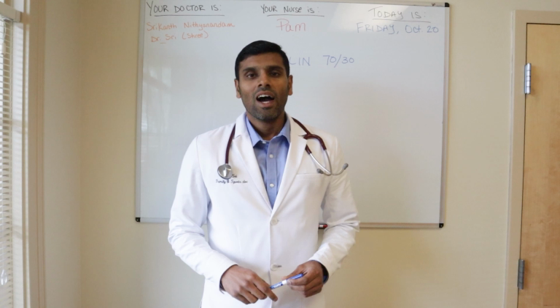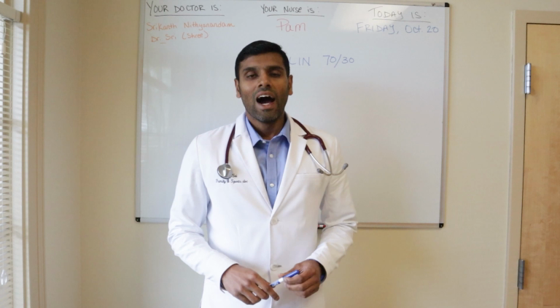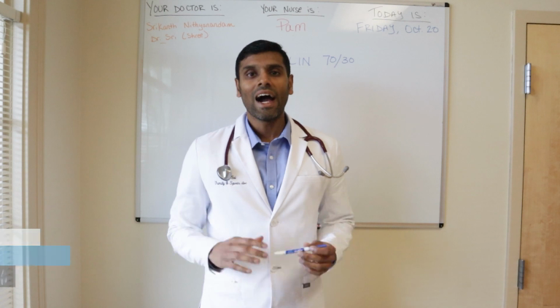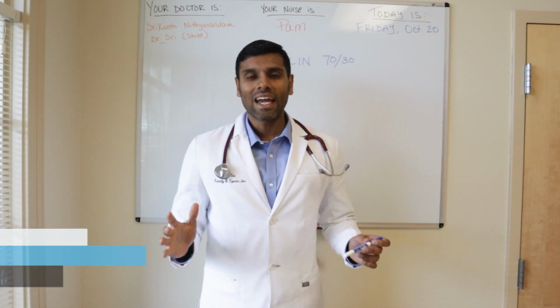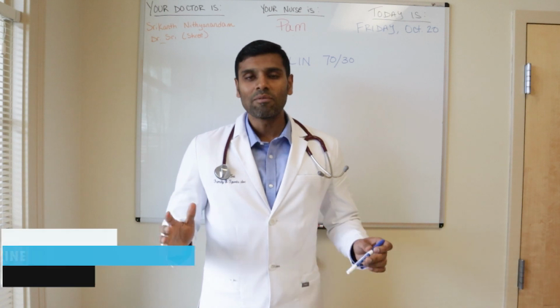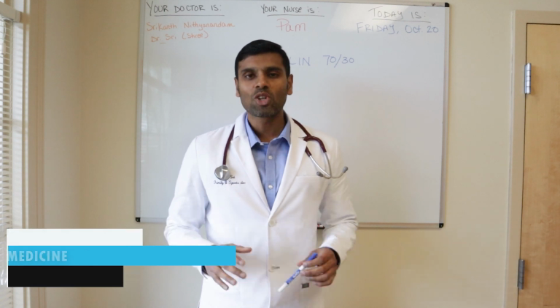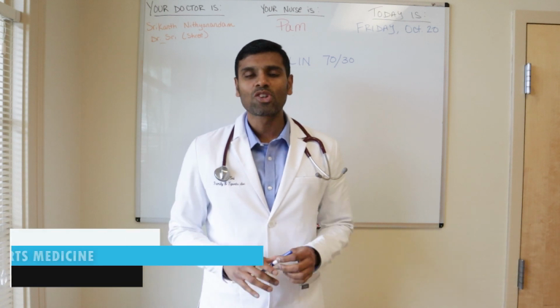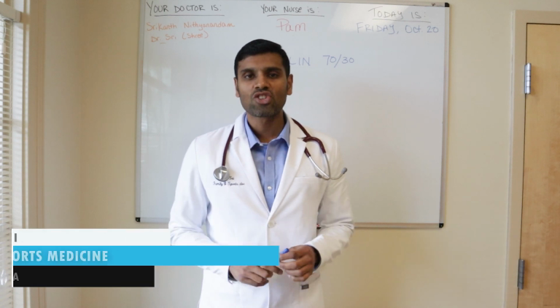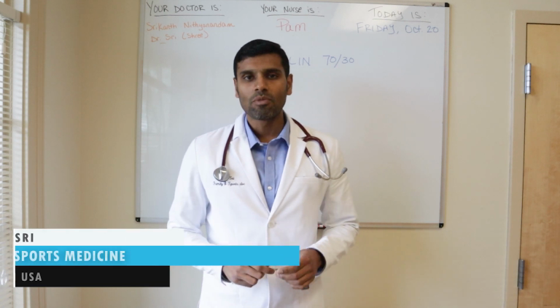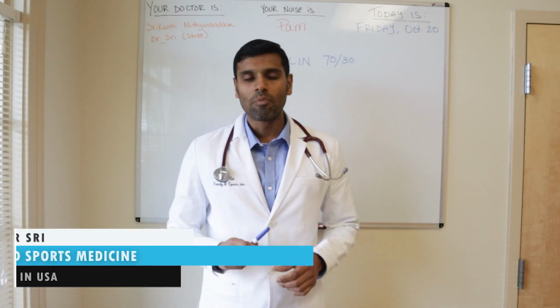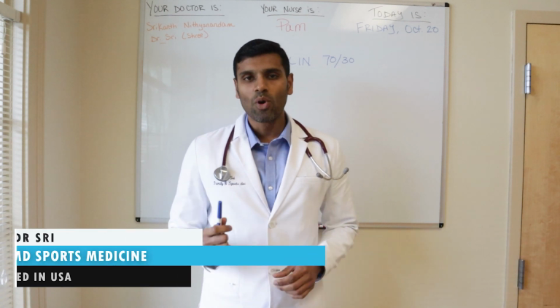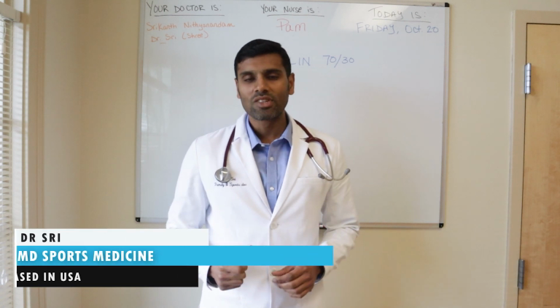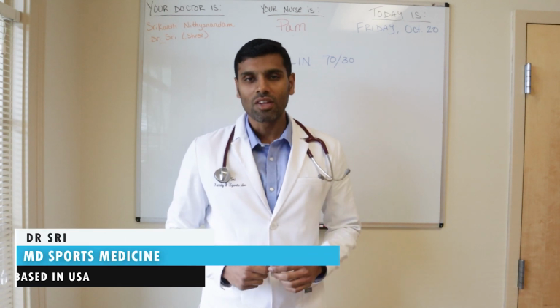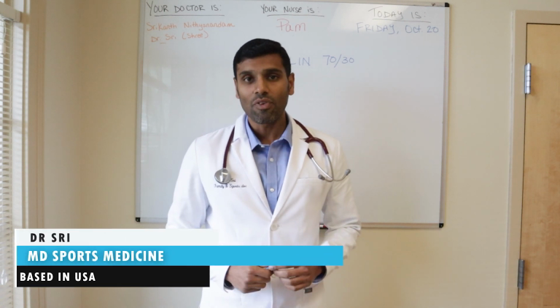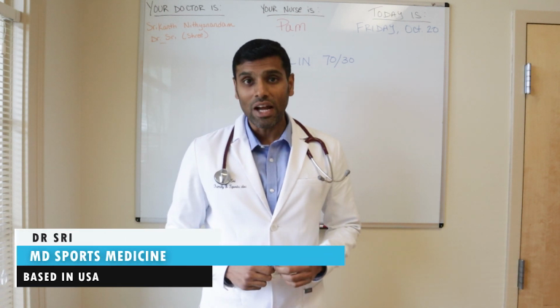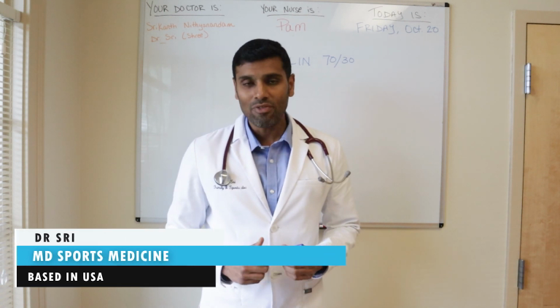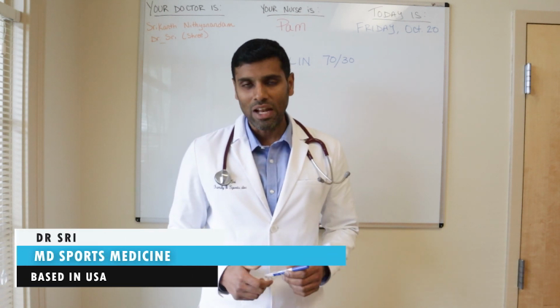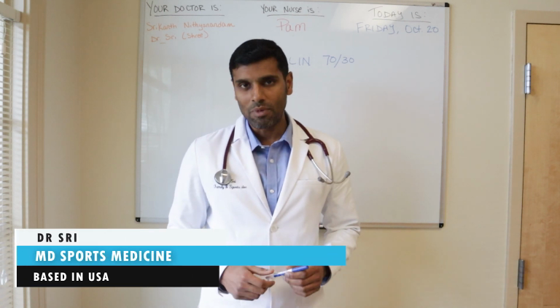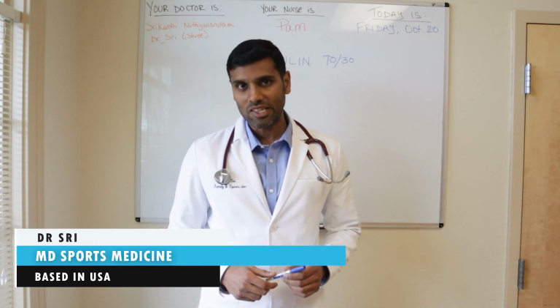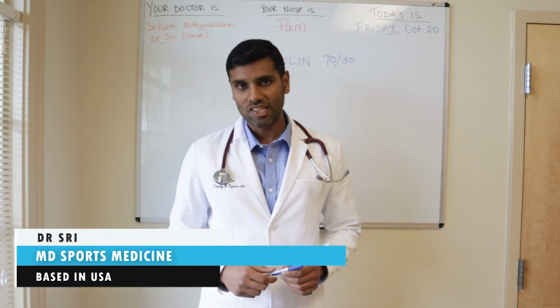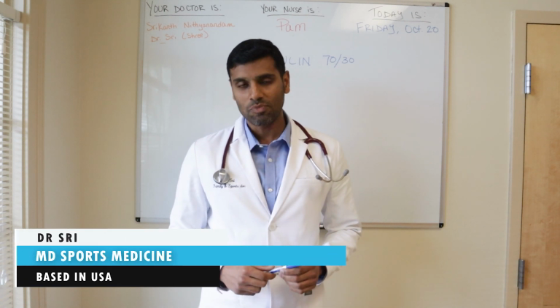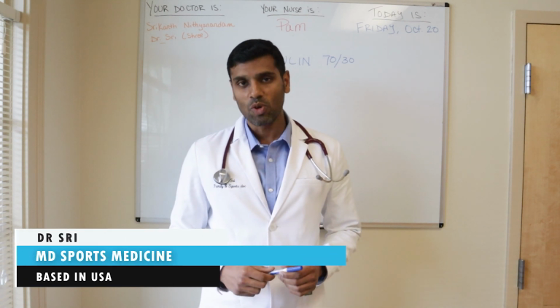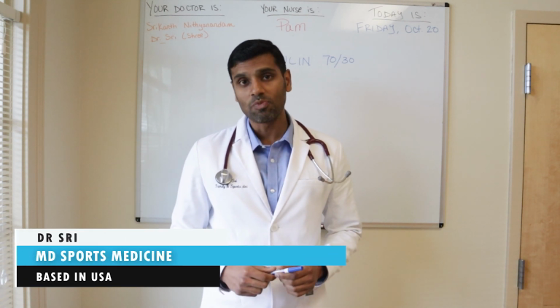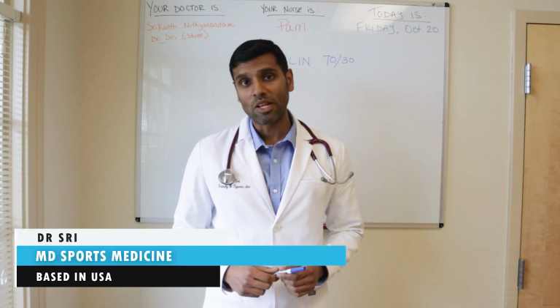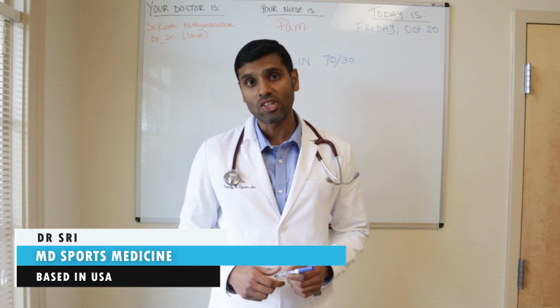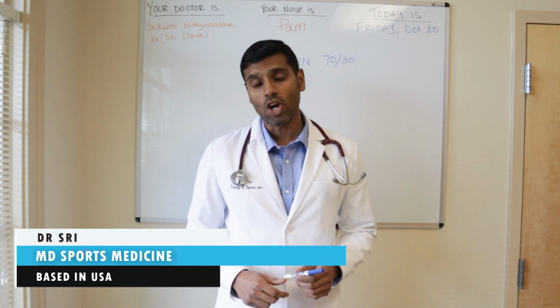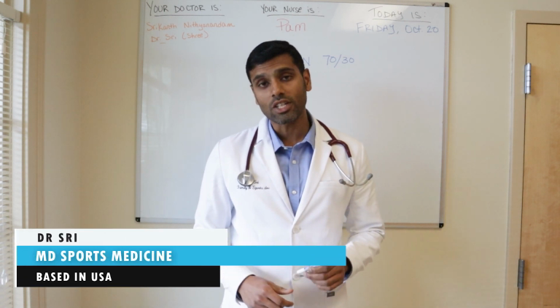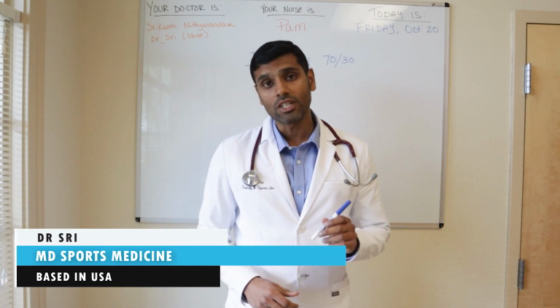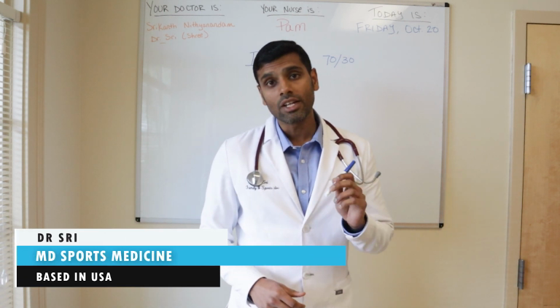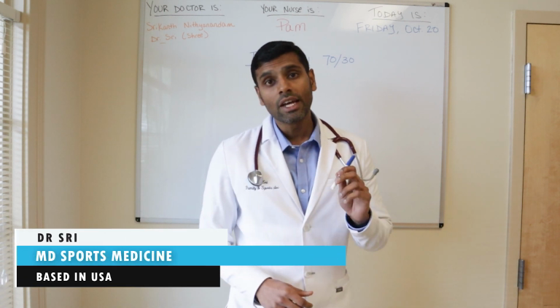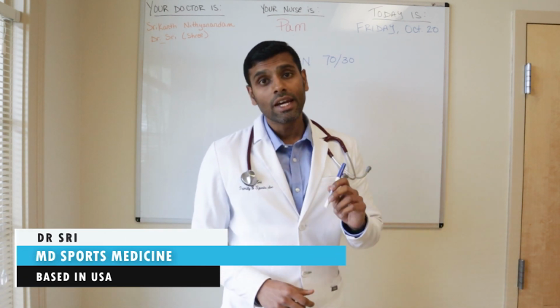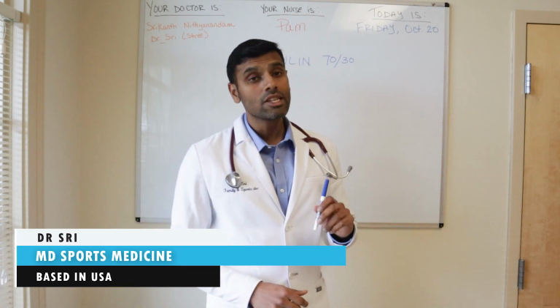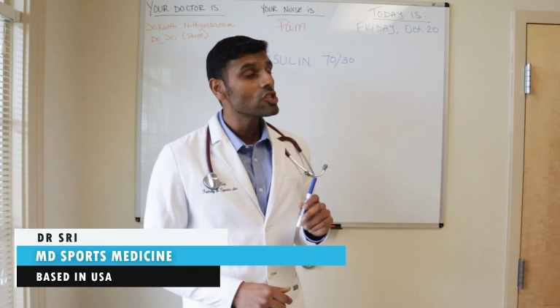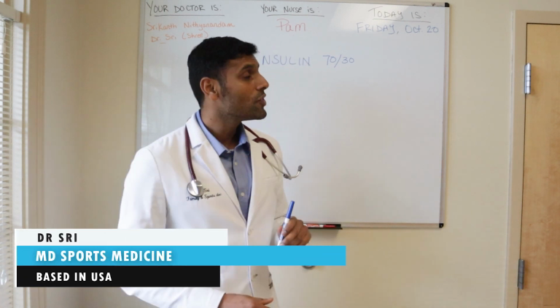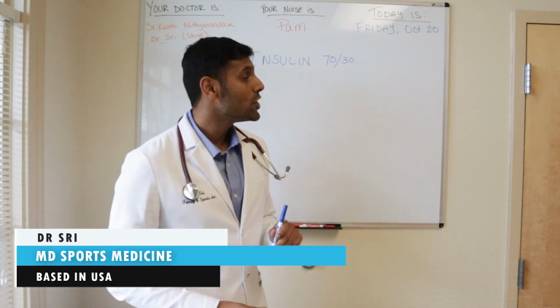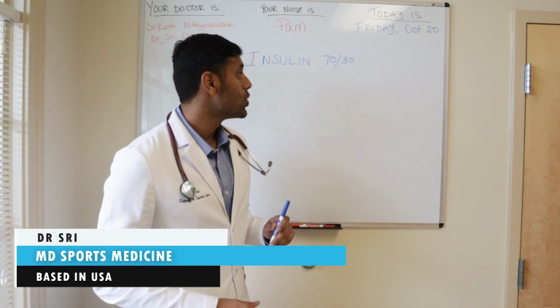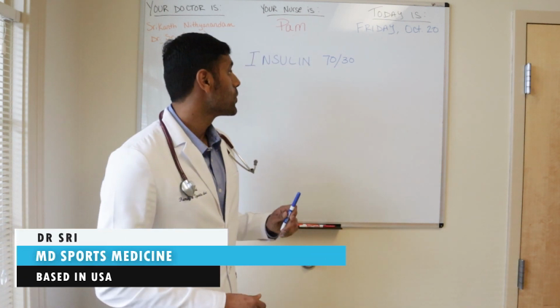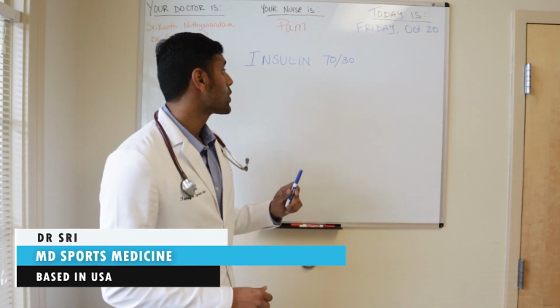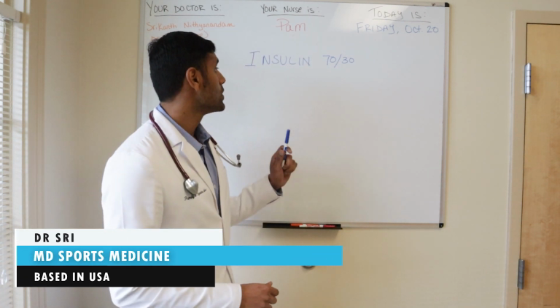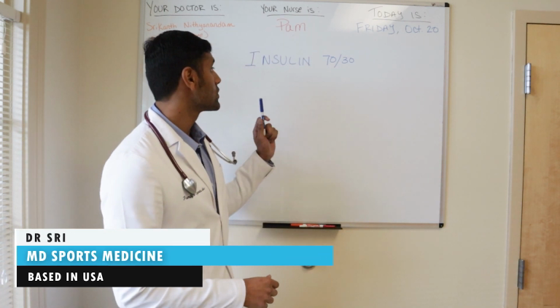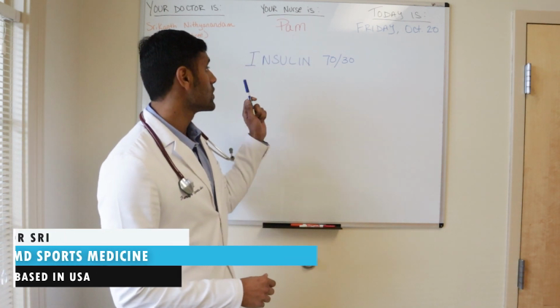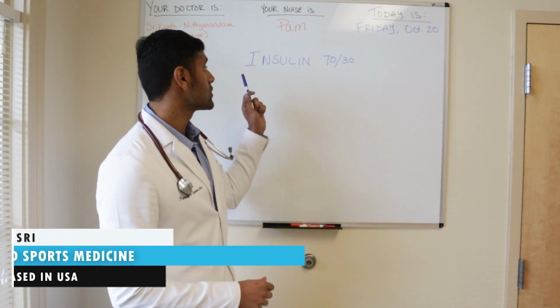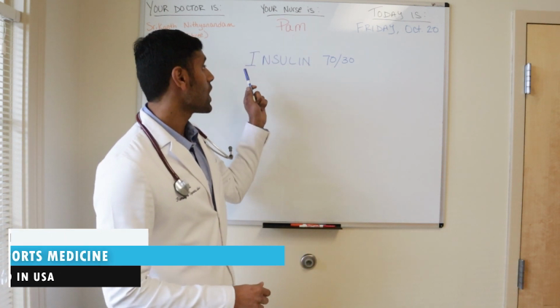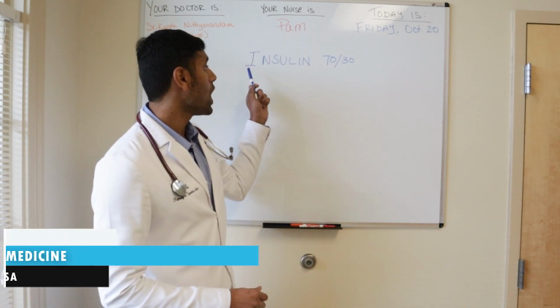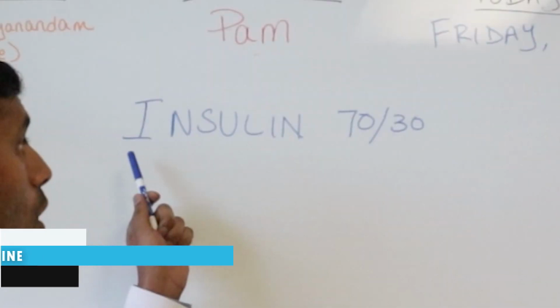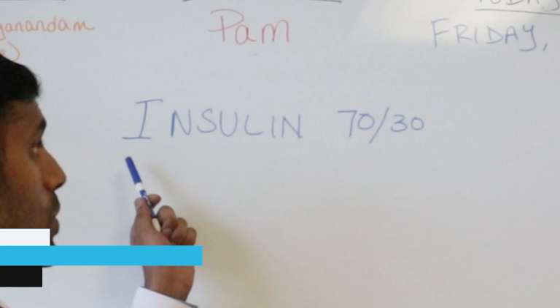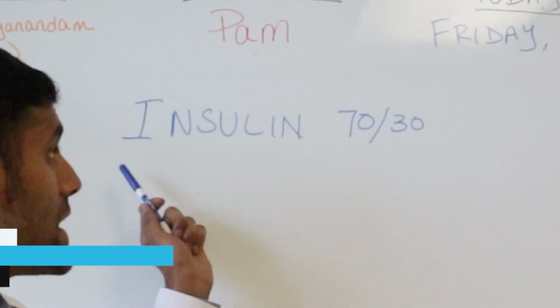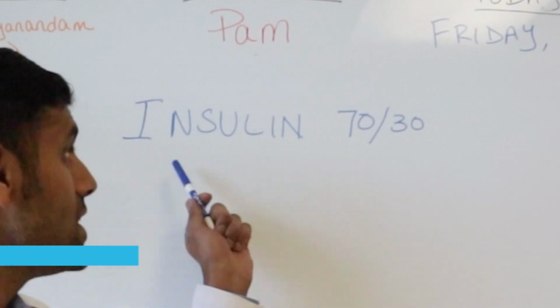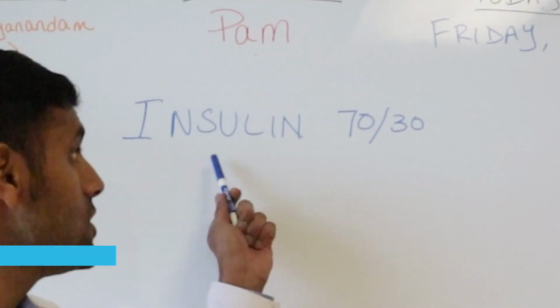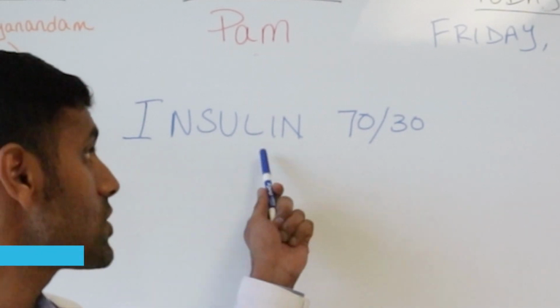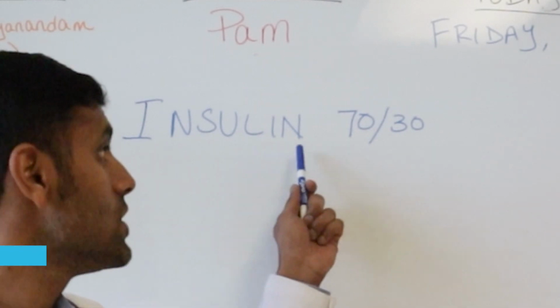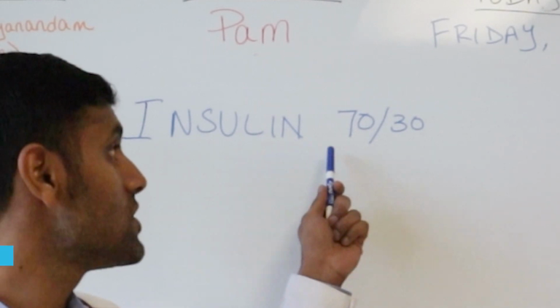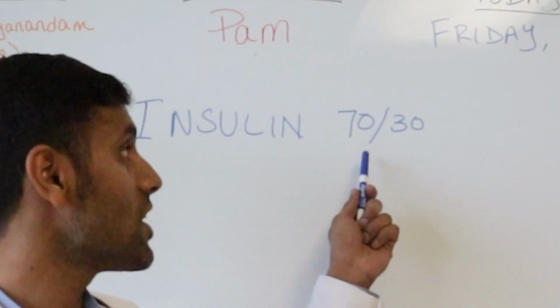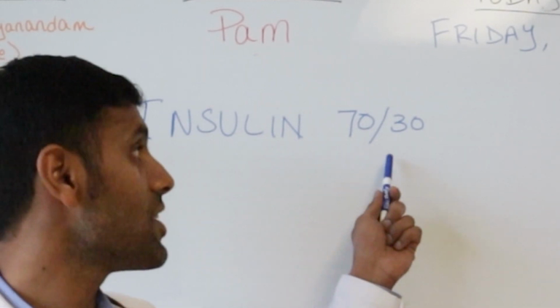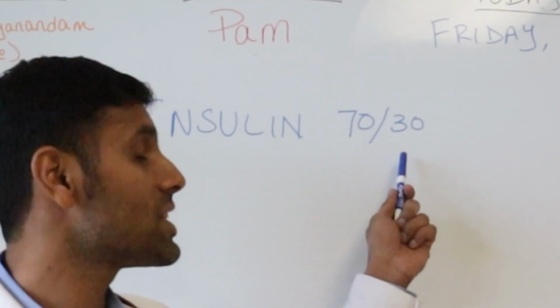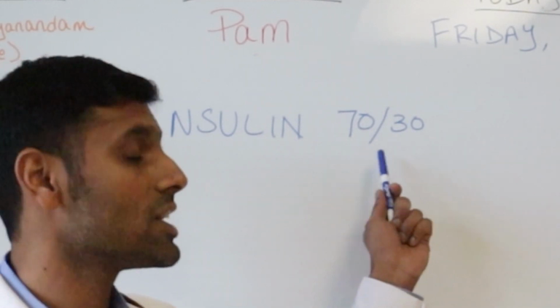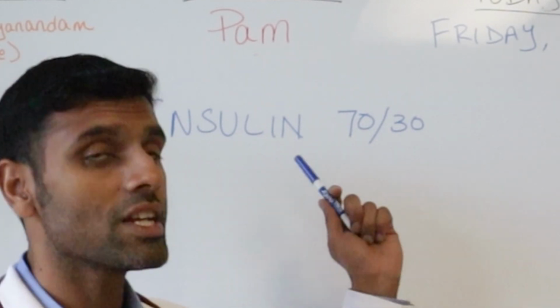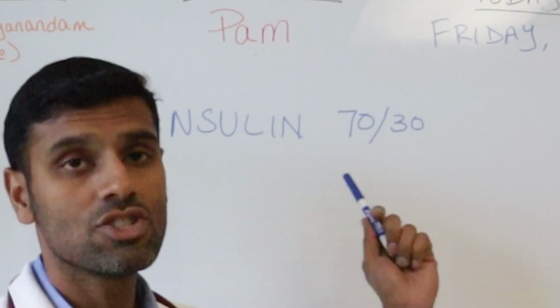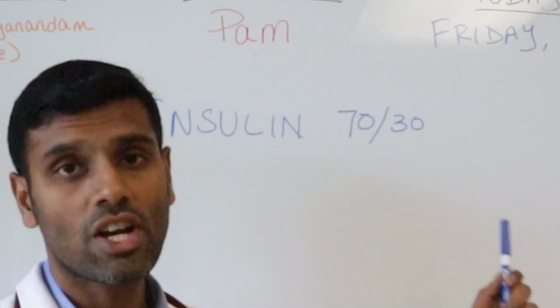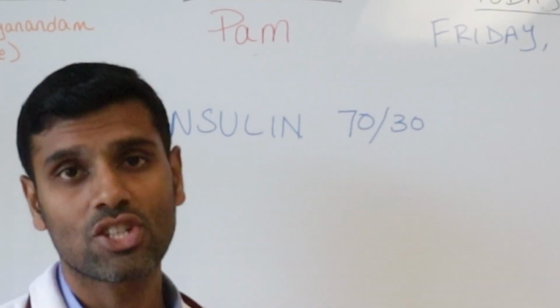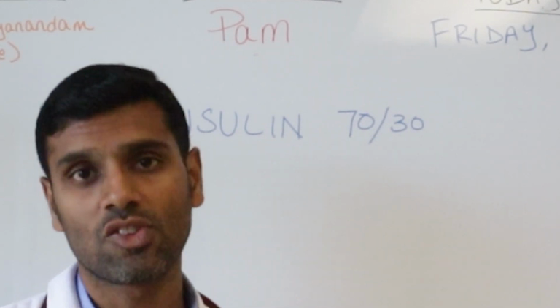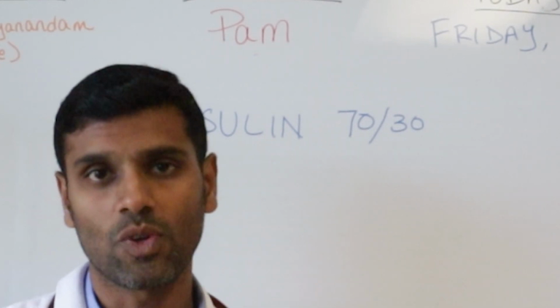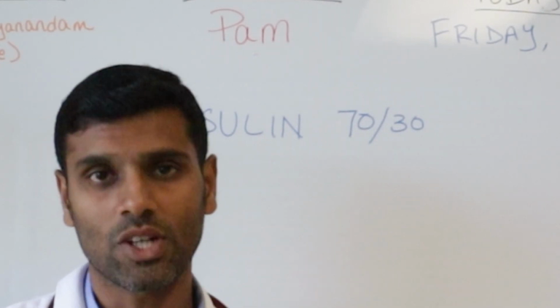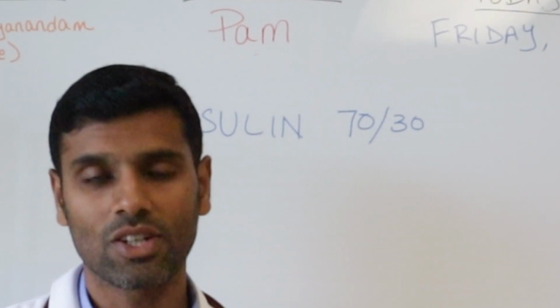Hi, I'm Dr. Sutrim, a board-certified family medicine and sports medicine doctor. In this video, we're going to discuss how insulin 70-30 injections work.